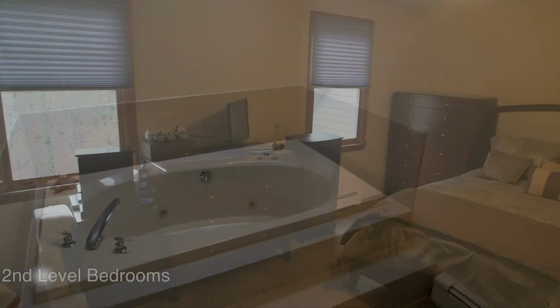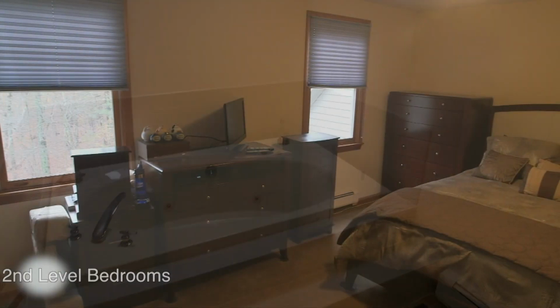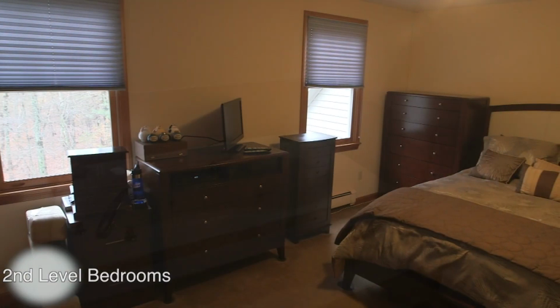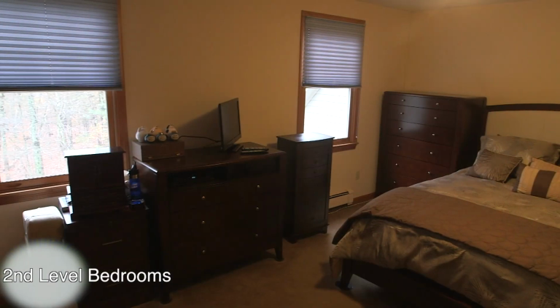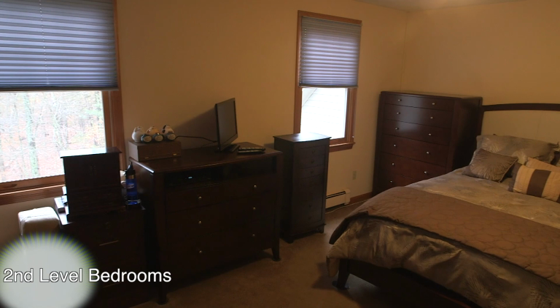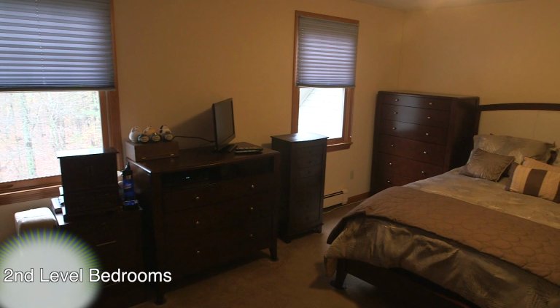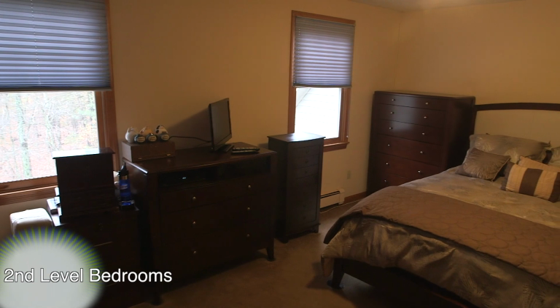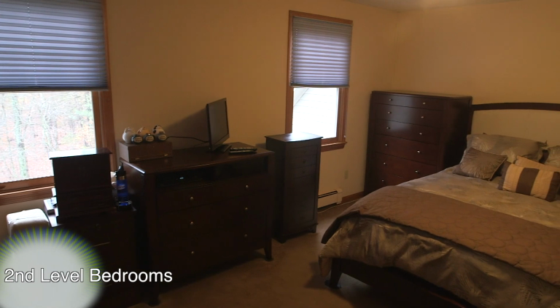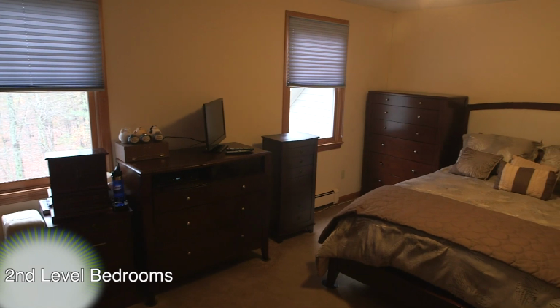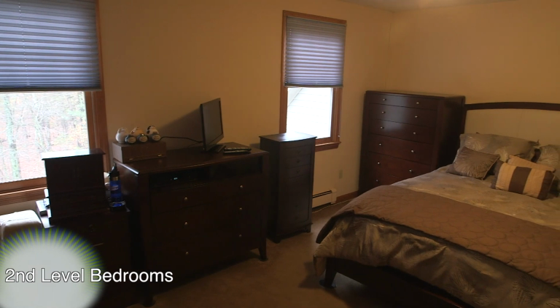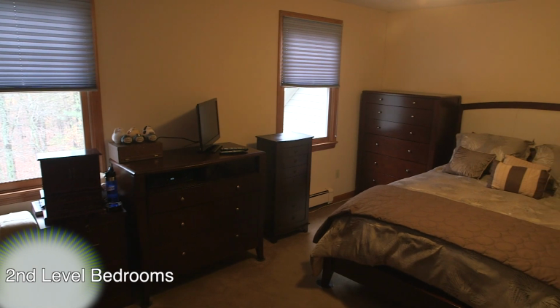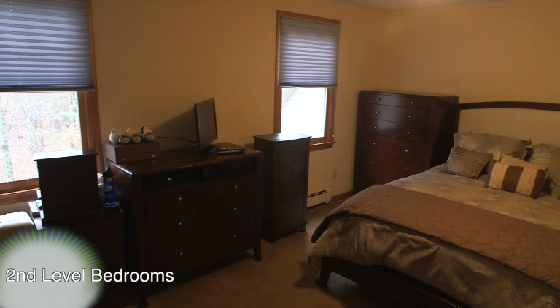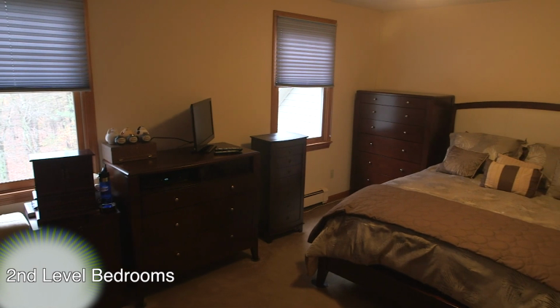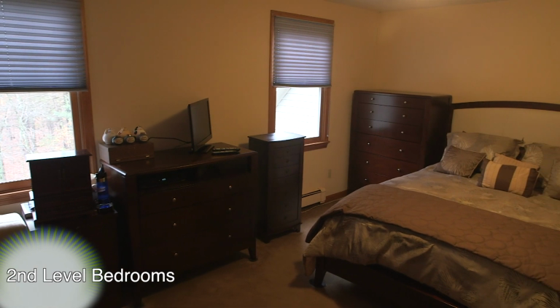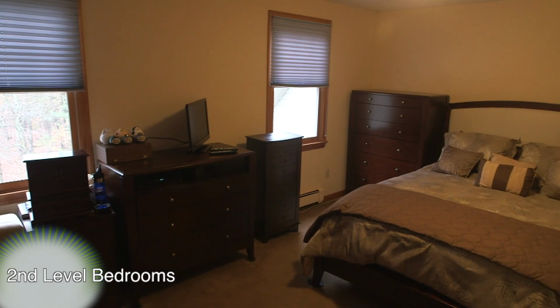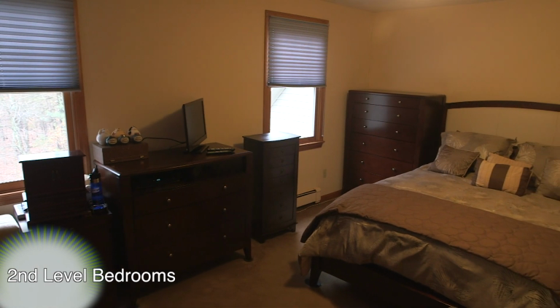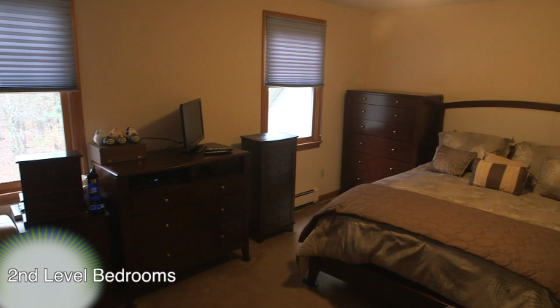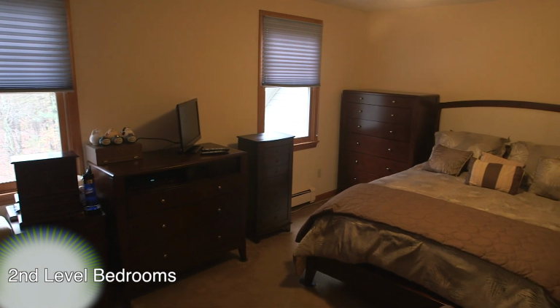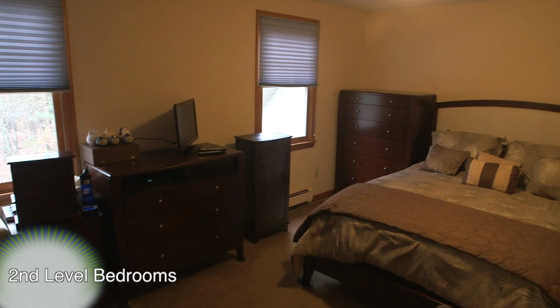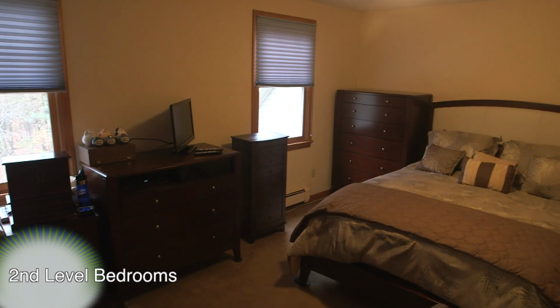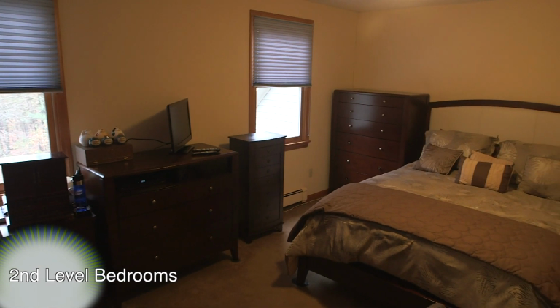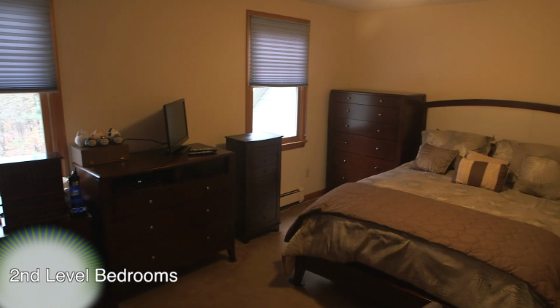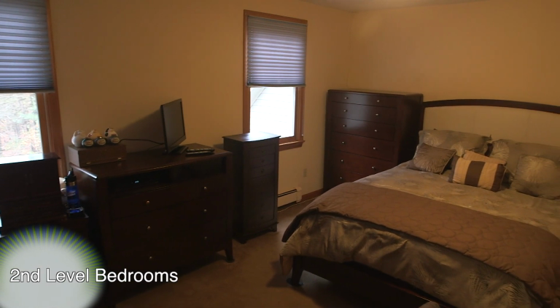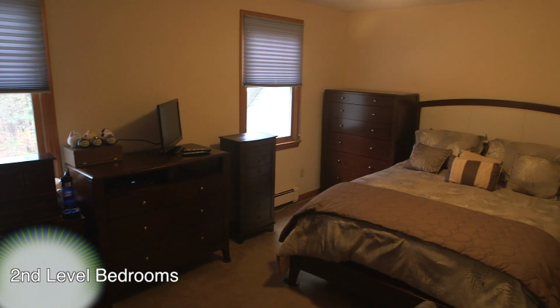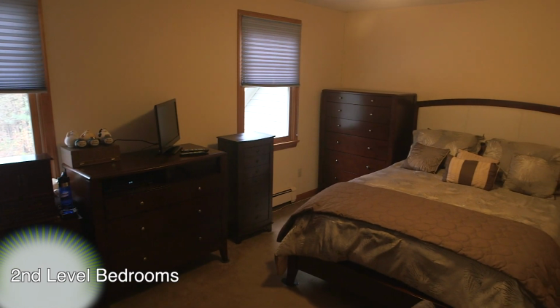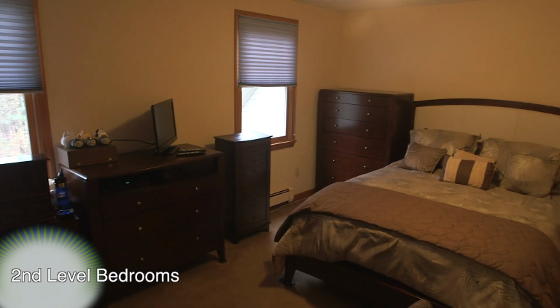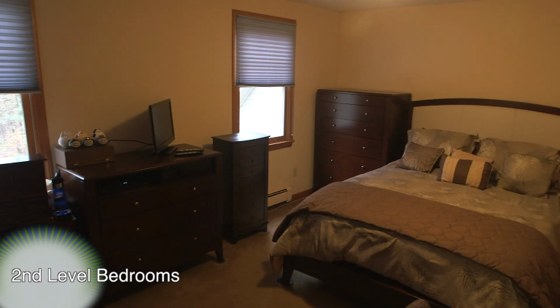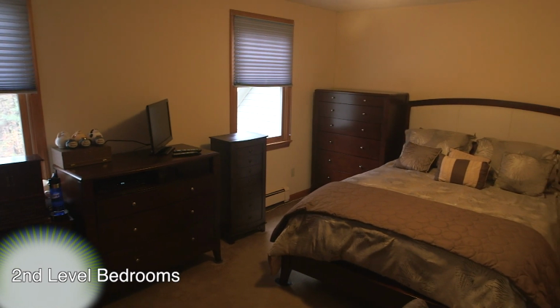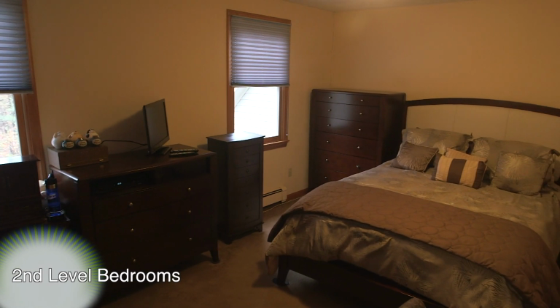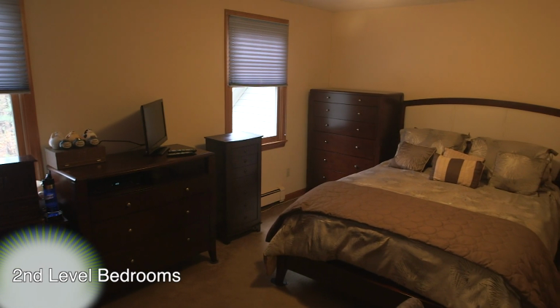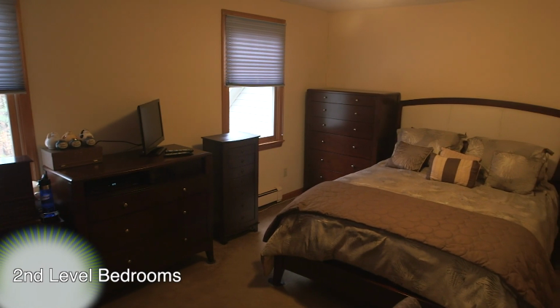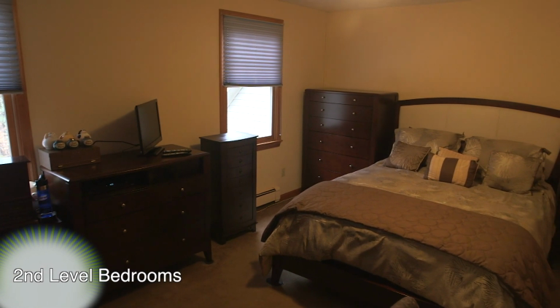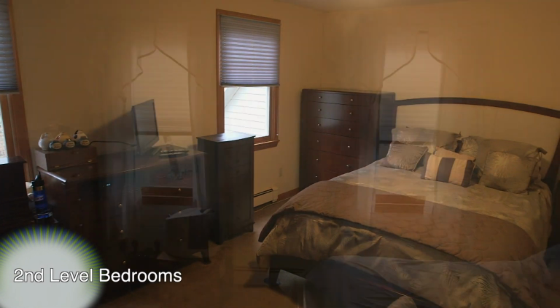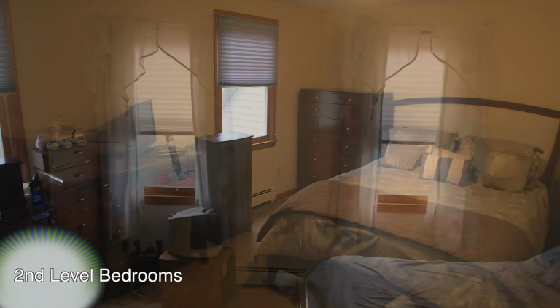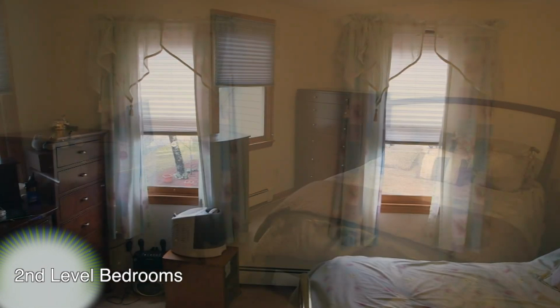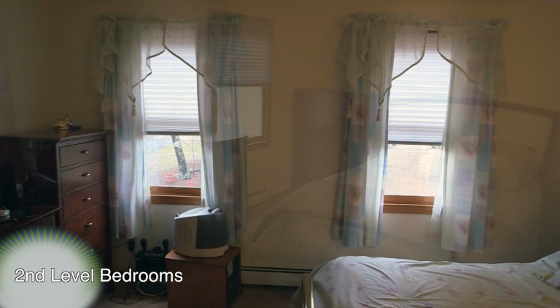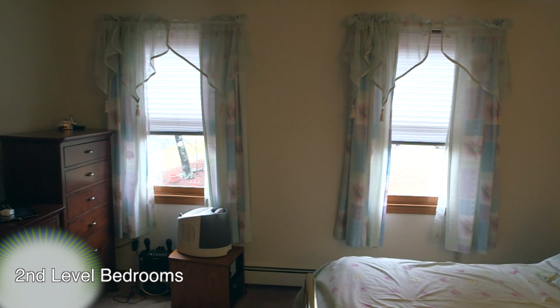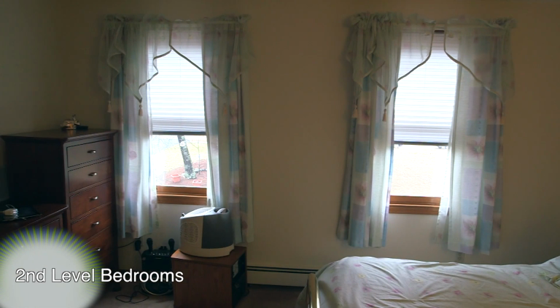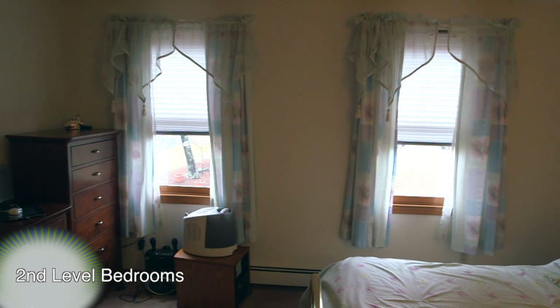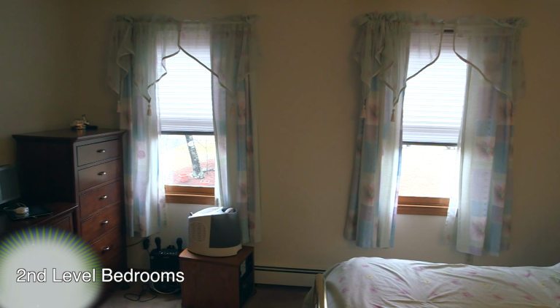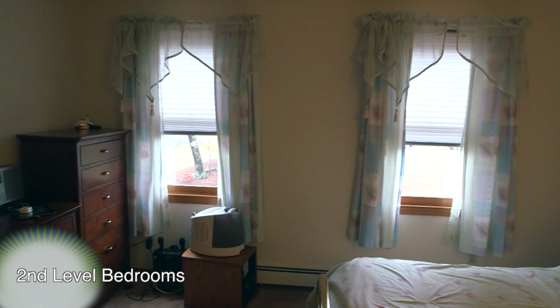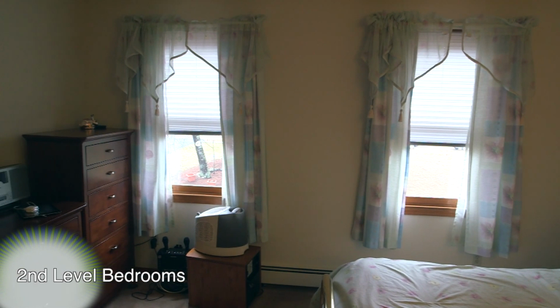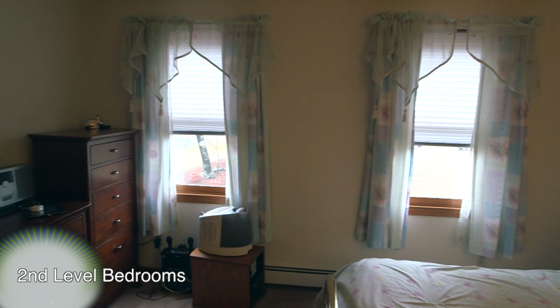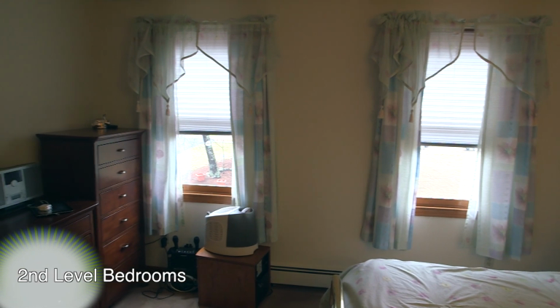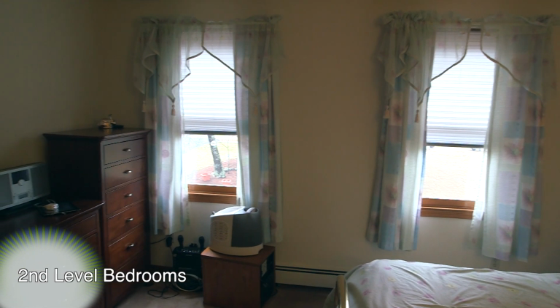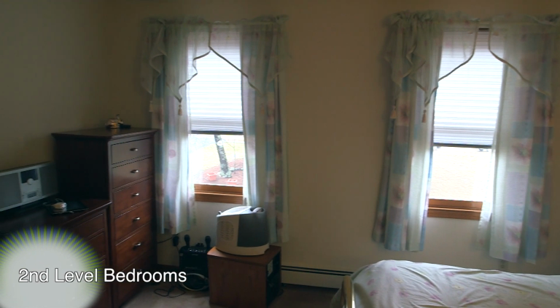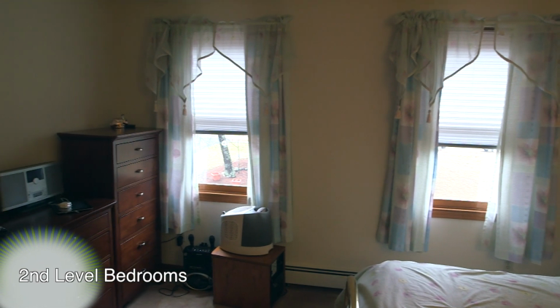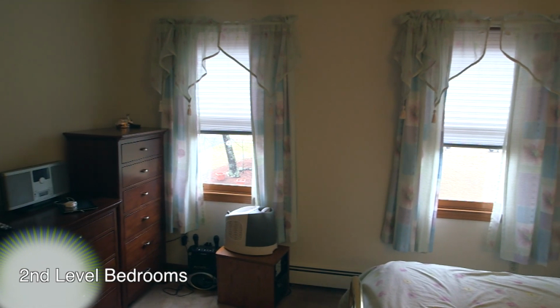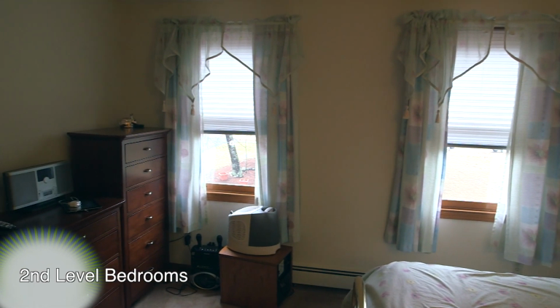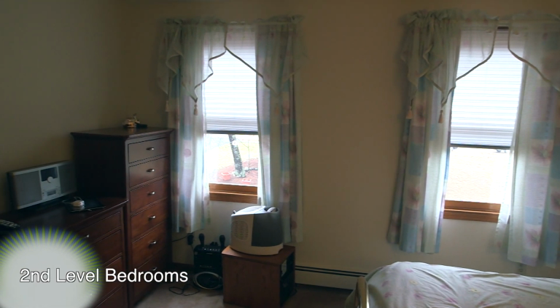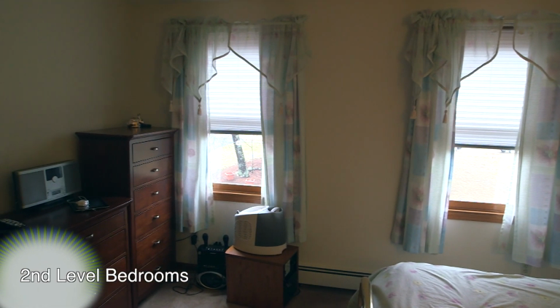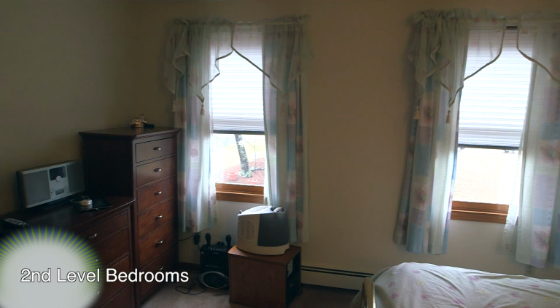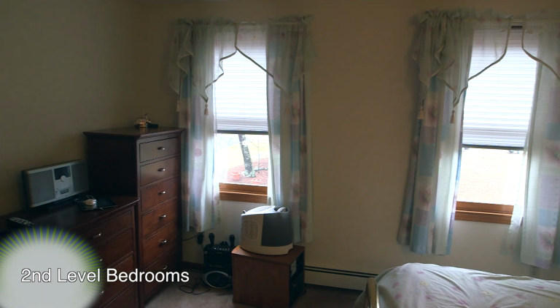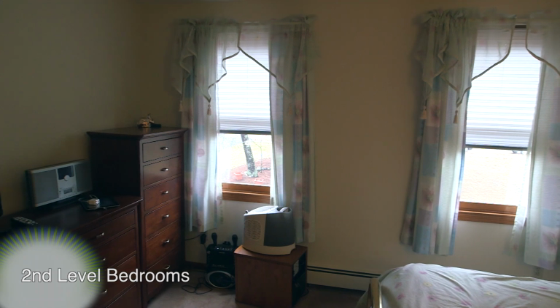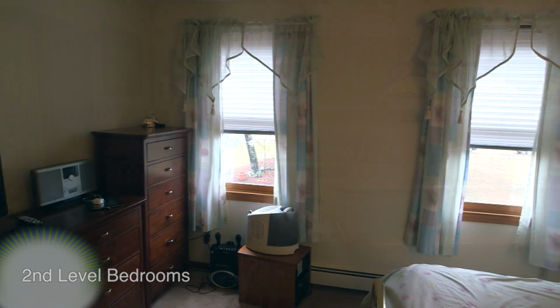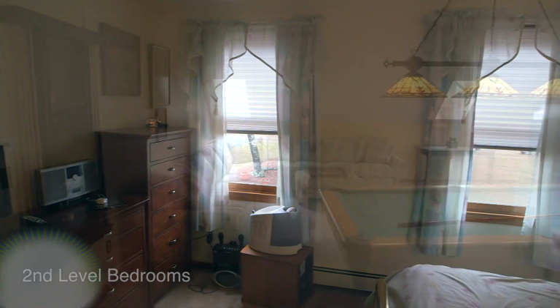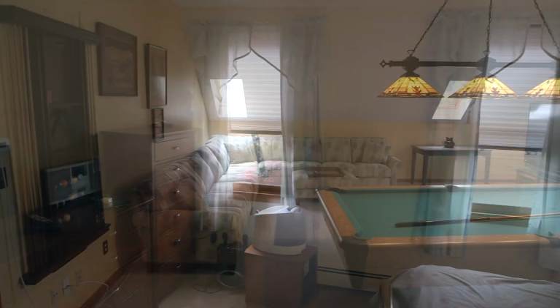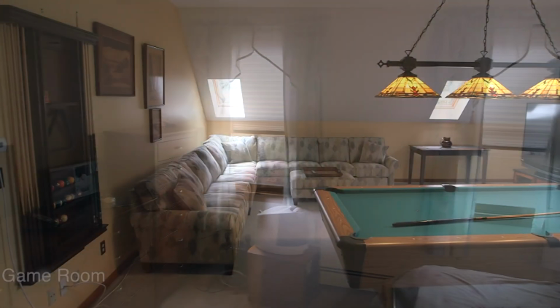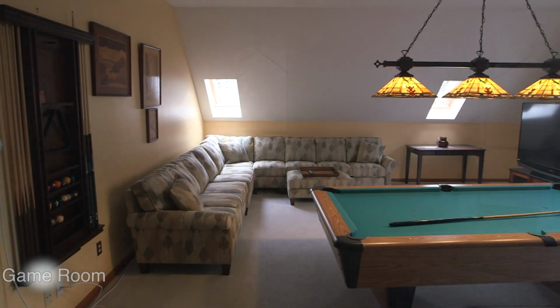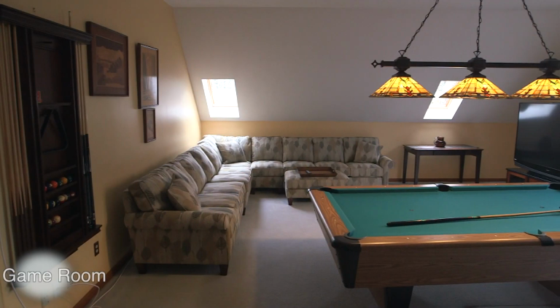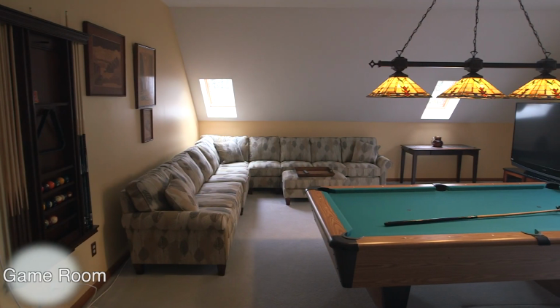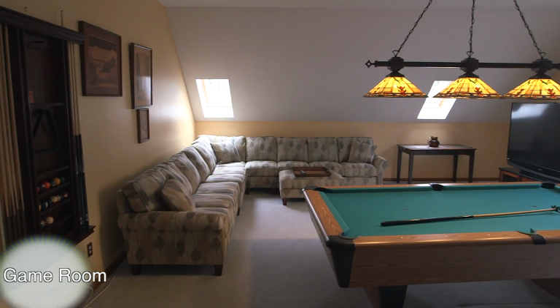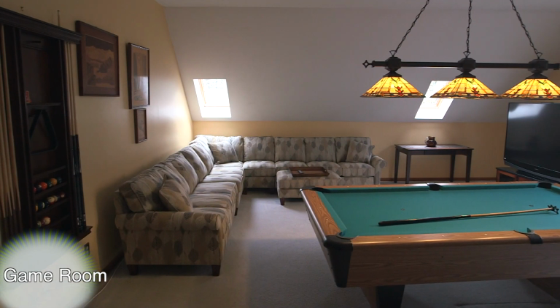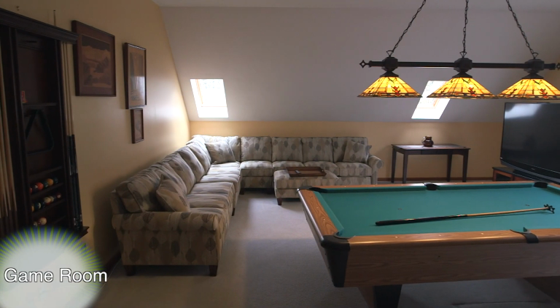The other two second-level bedrooms both feature more wall-to-wall carpet, along with very spacious closets.